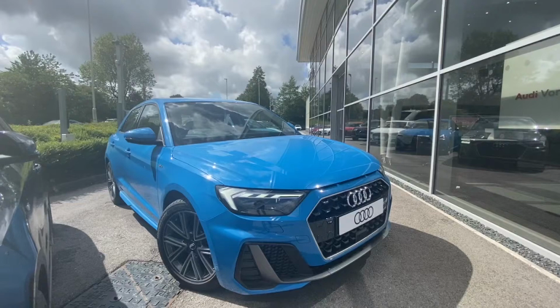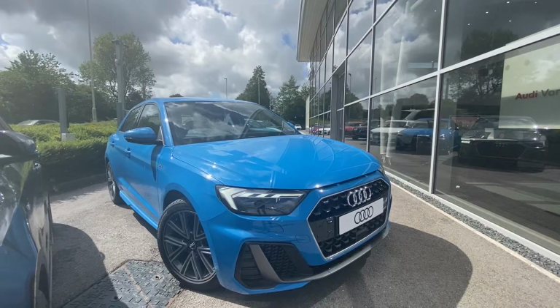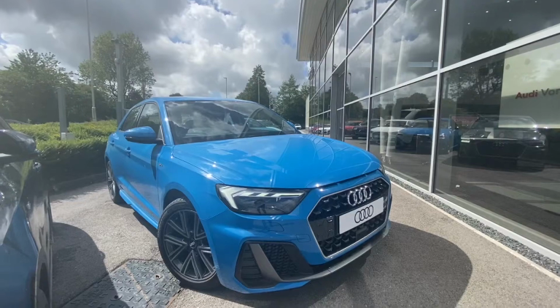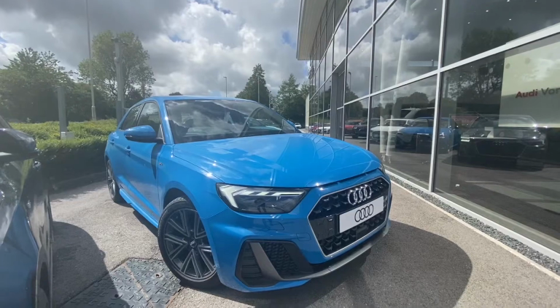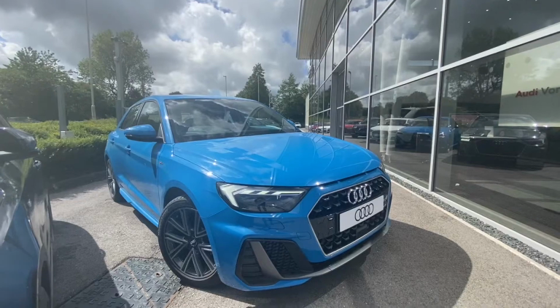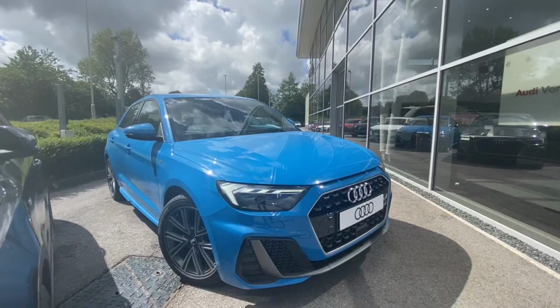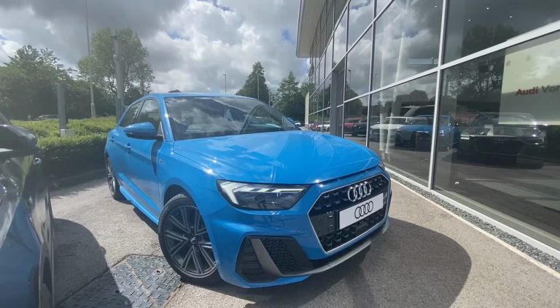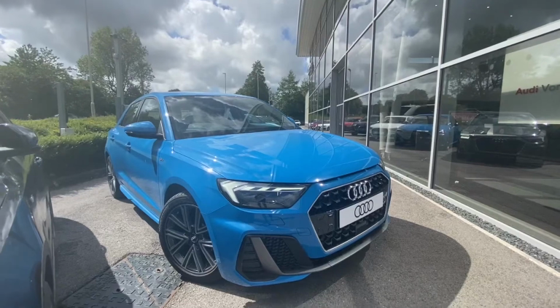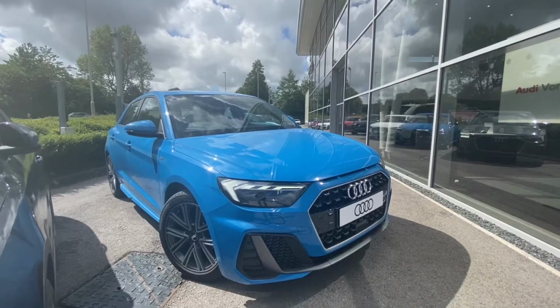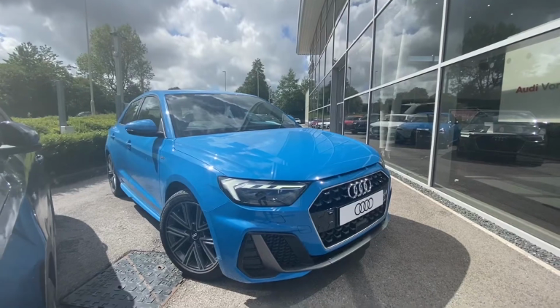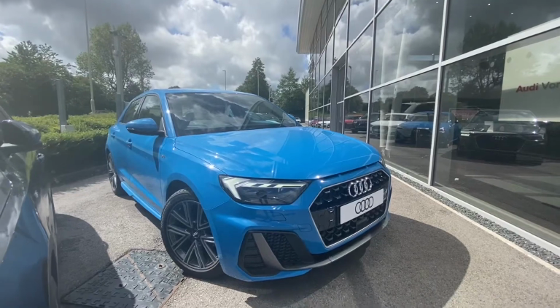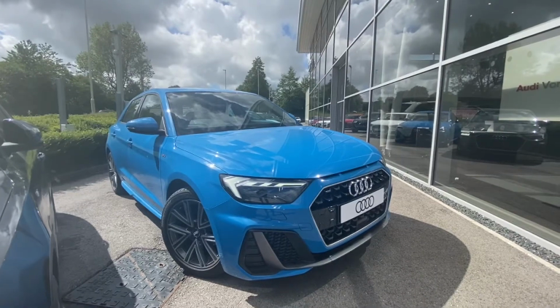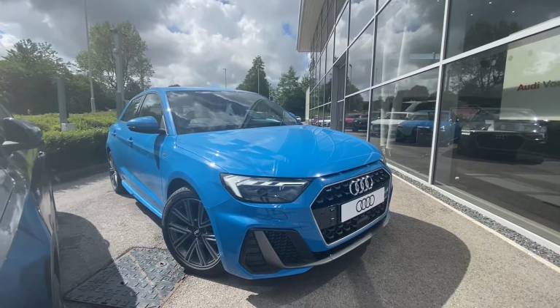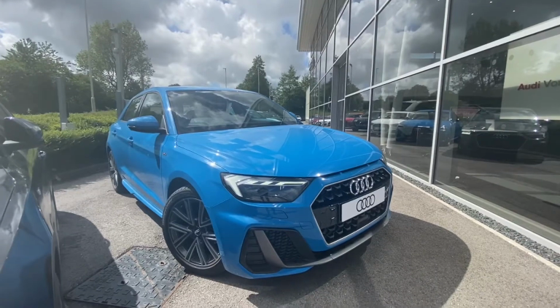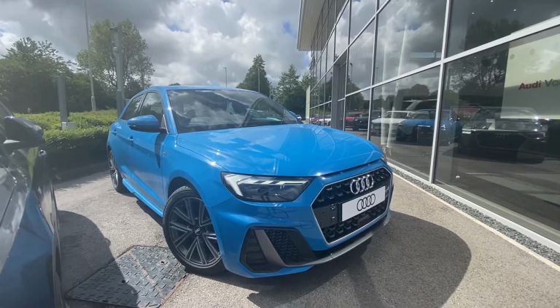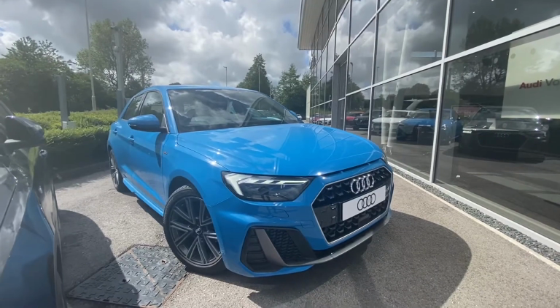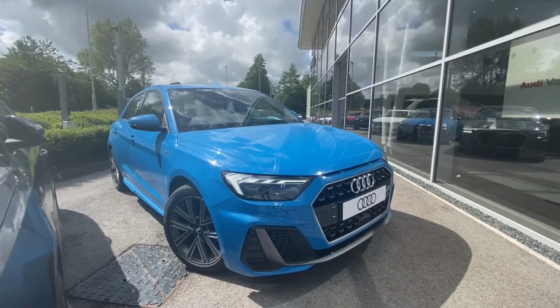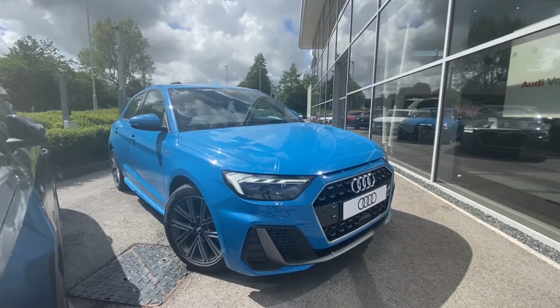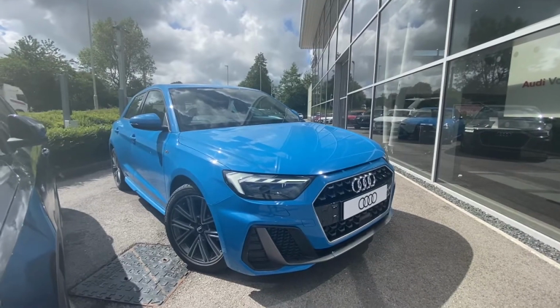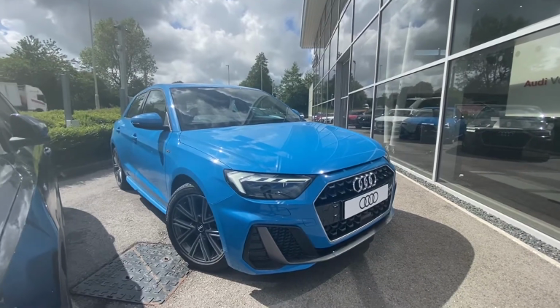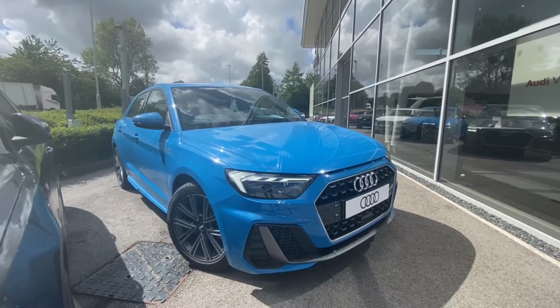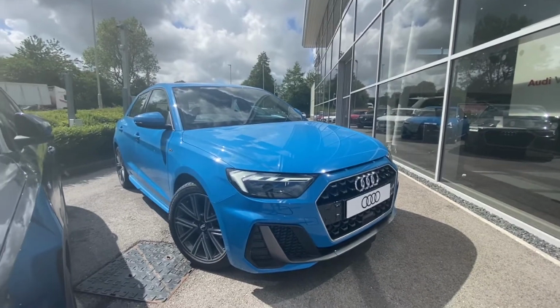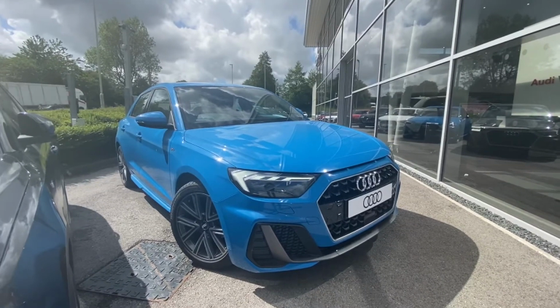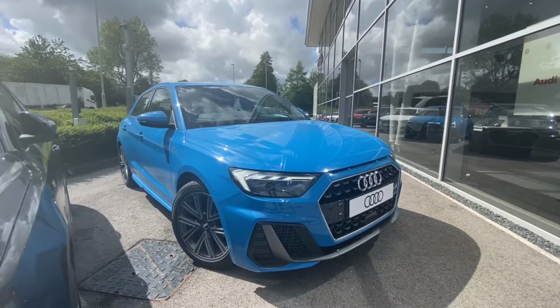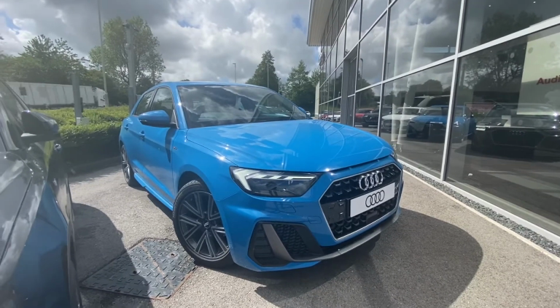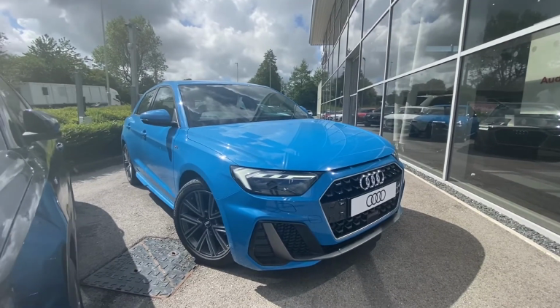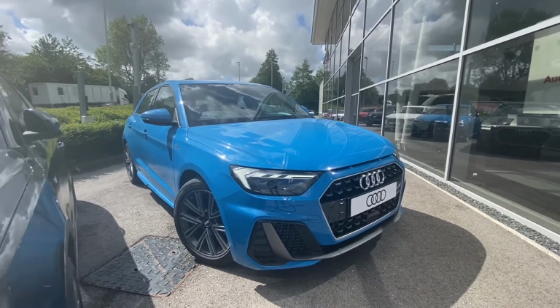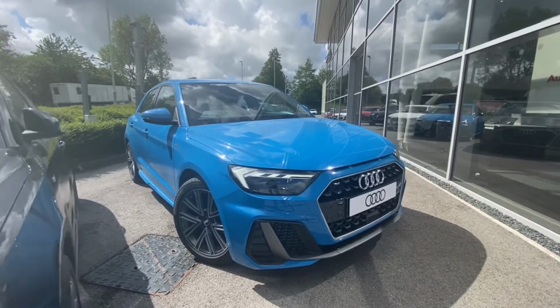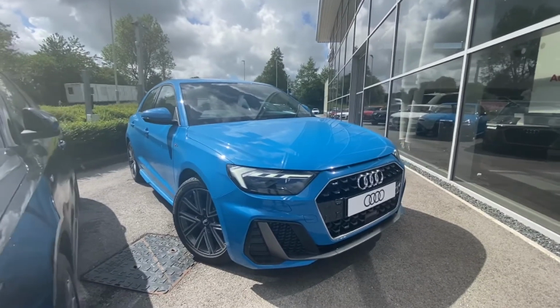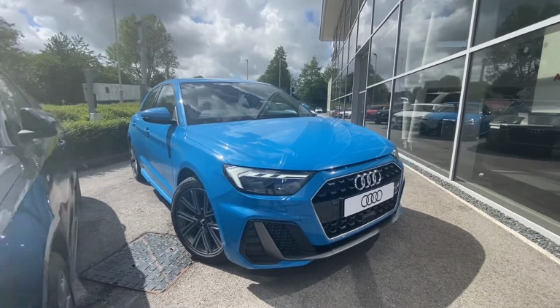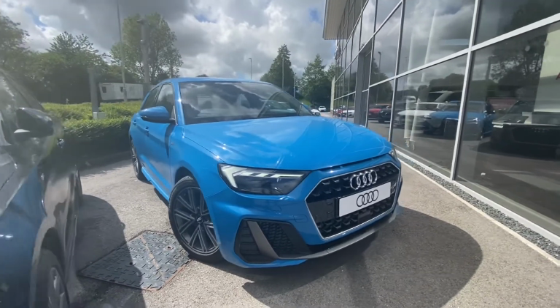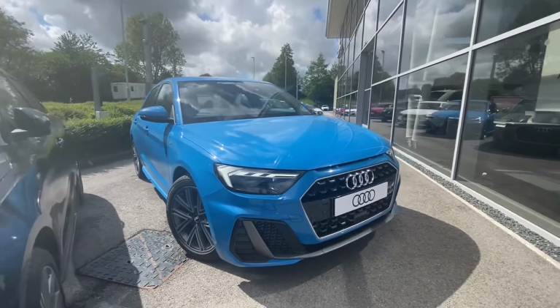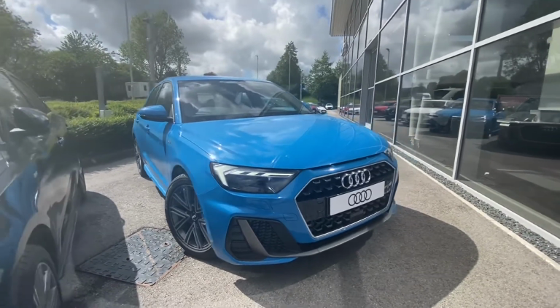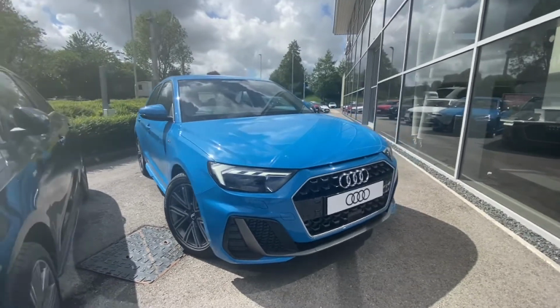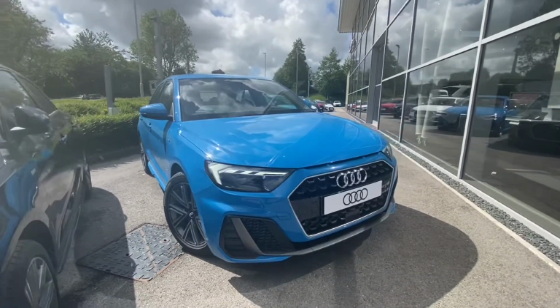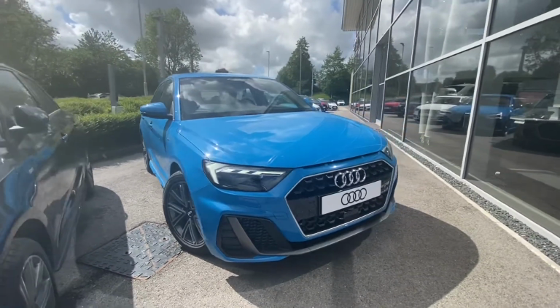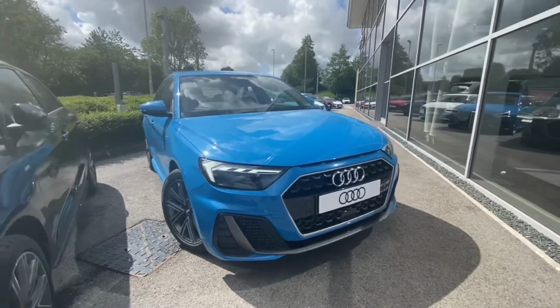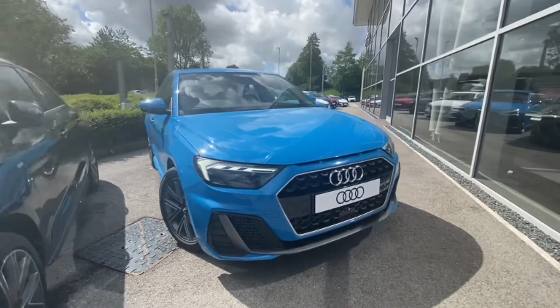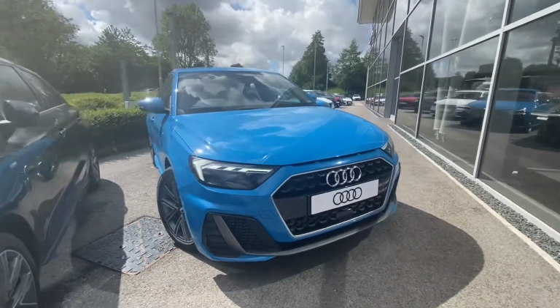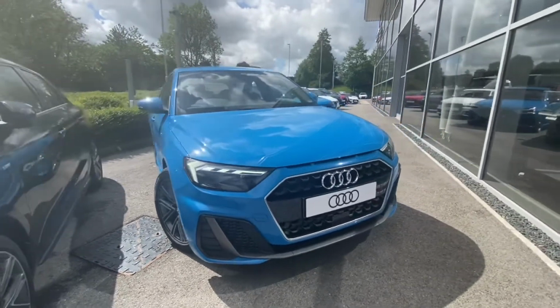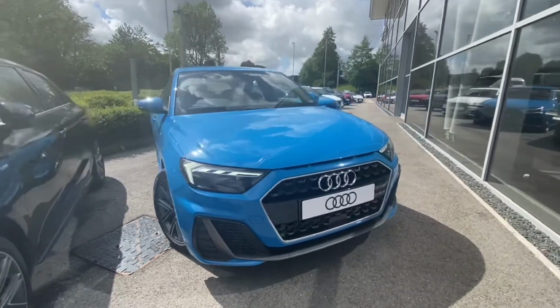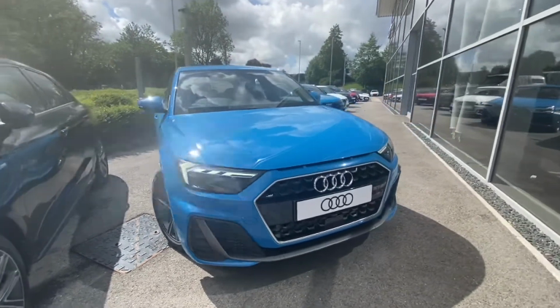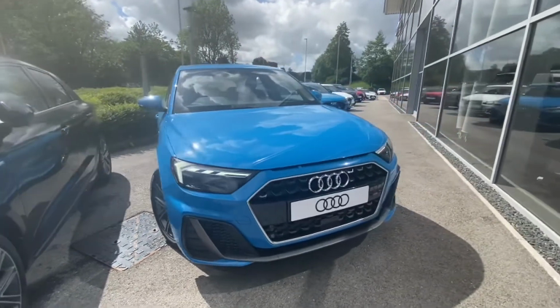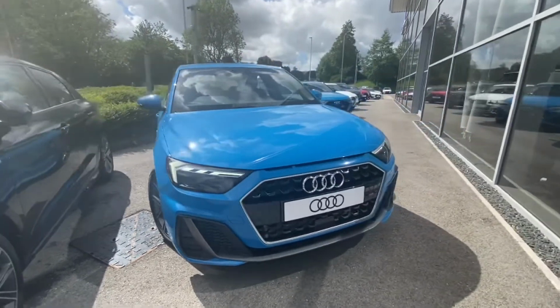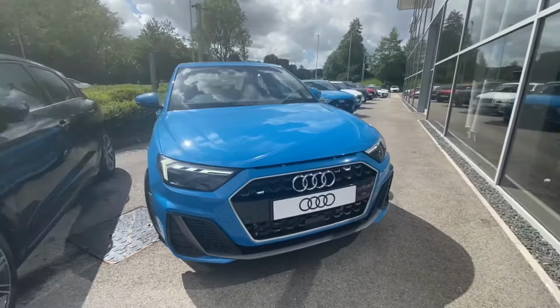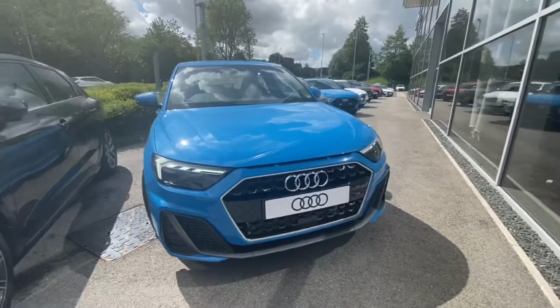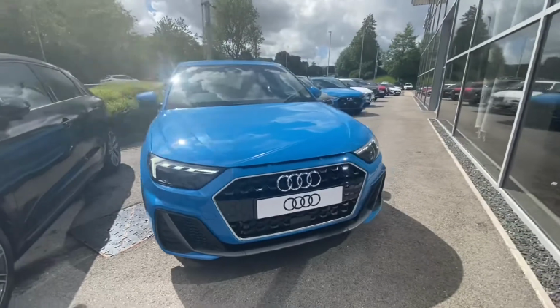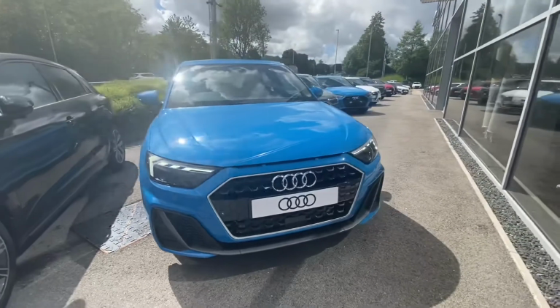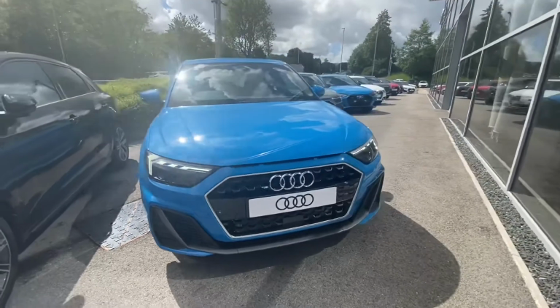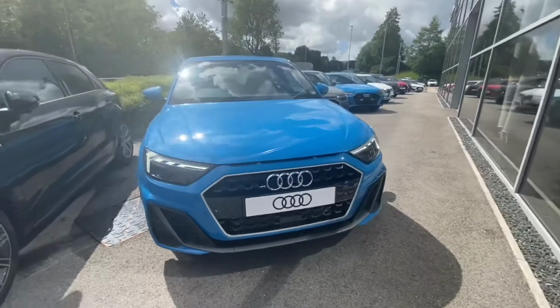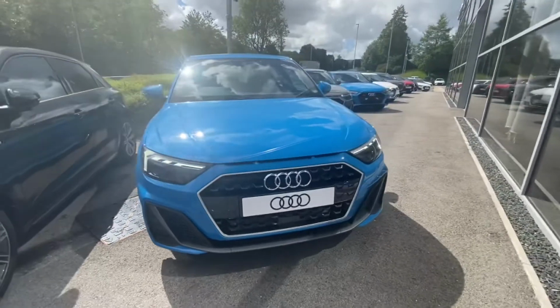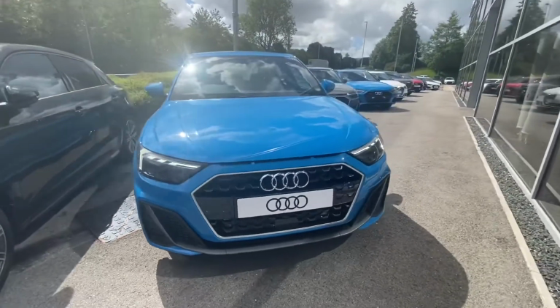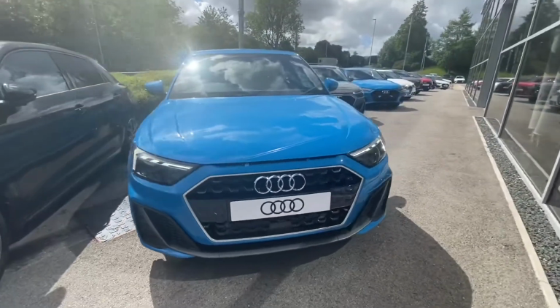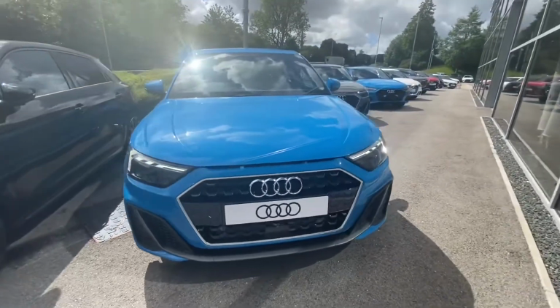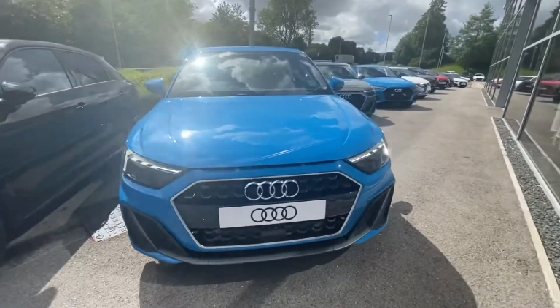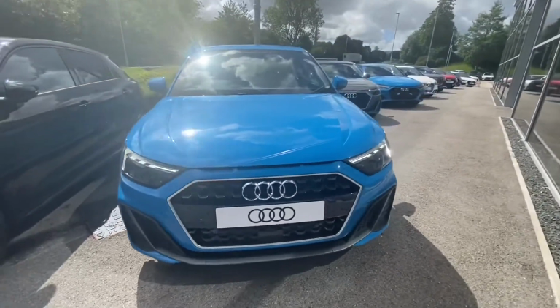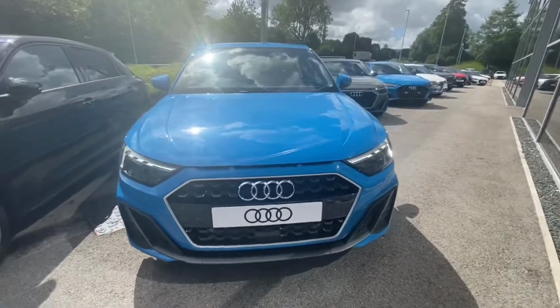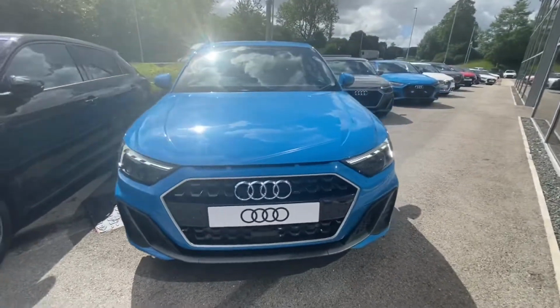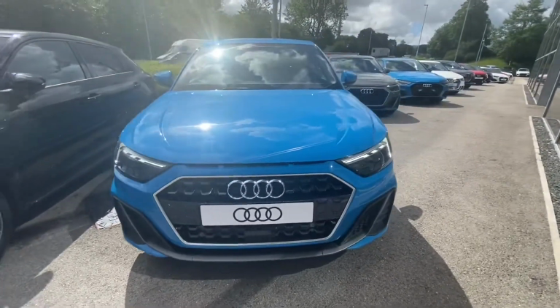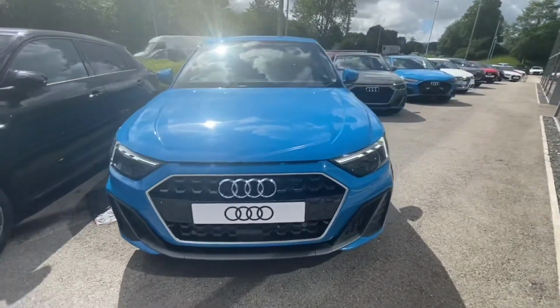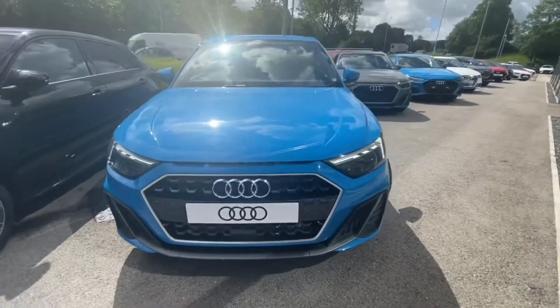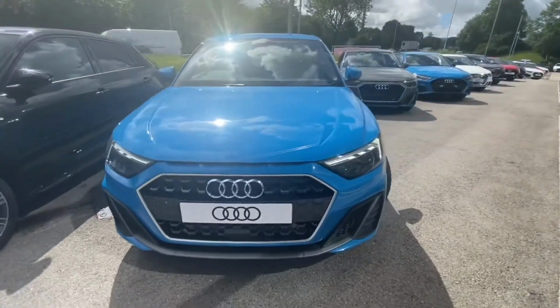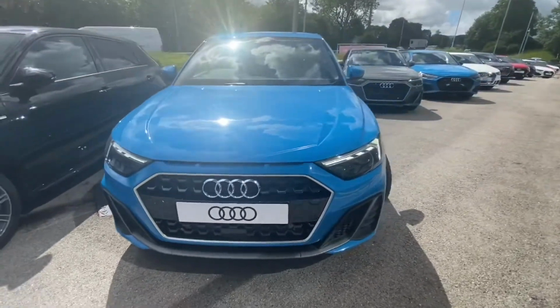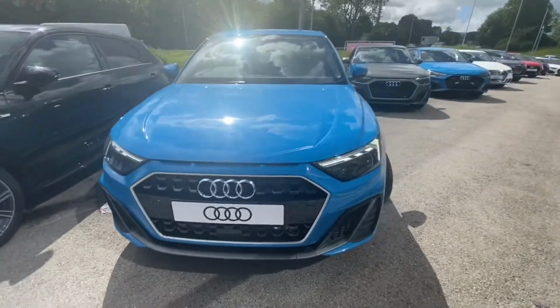Hi and welcome to Blackburn Audi. My name is Fiona and today I'm going to be giving you a quick tour of this brand new Audi A1 S line Sportback.